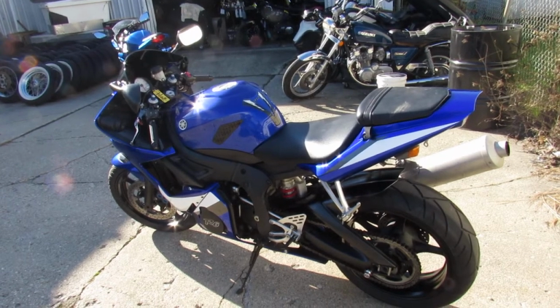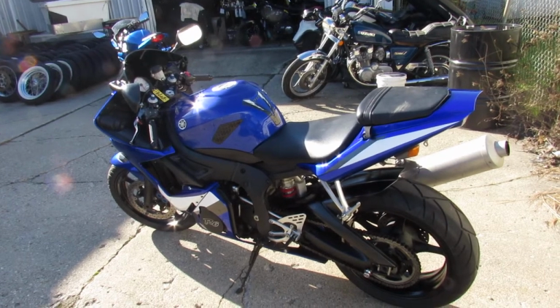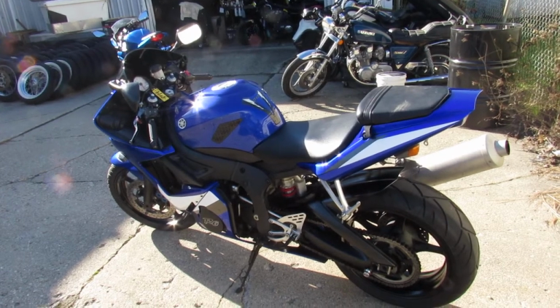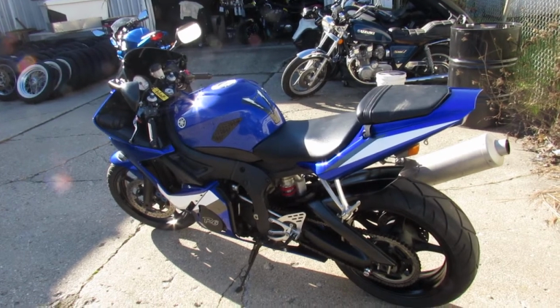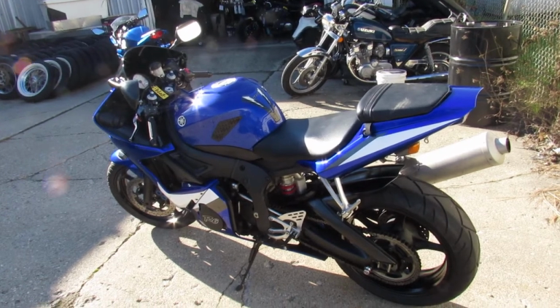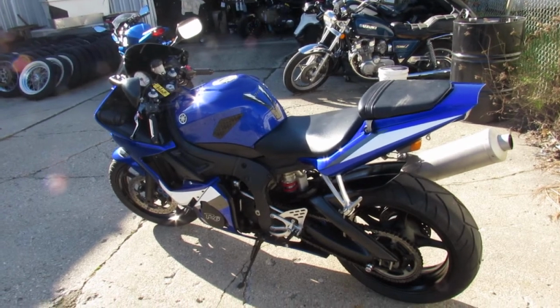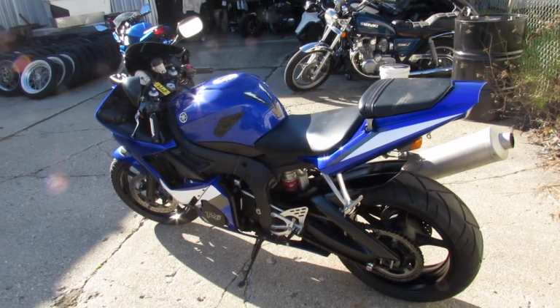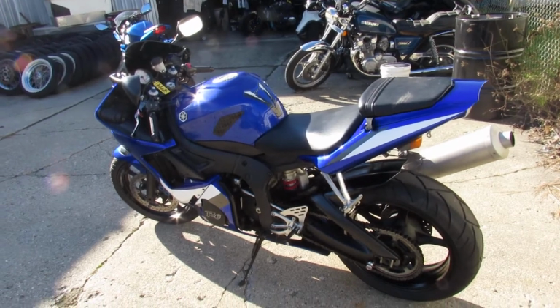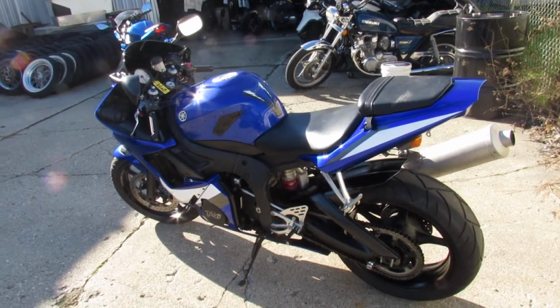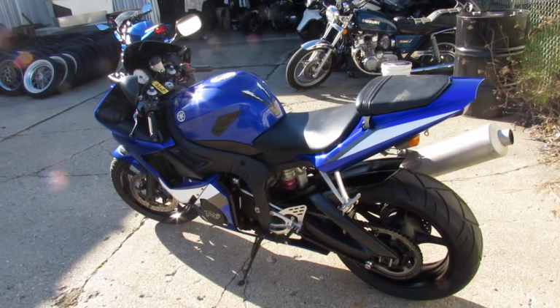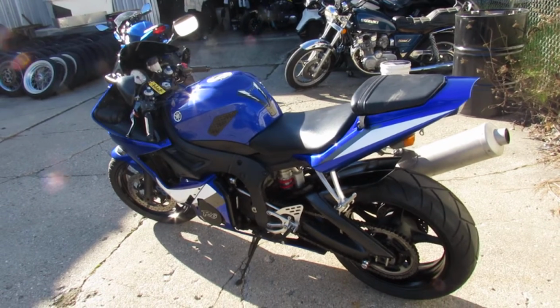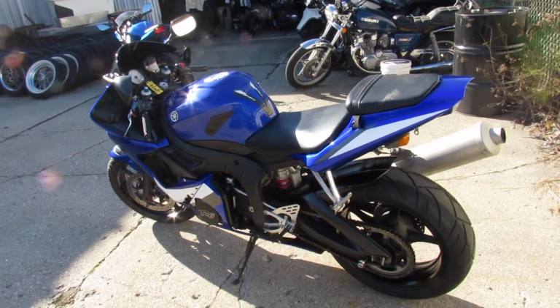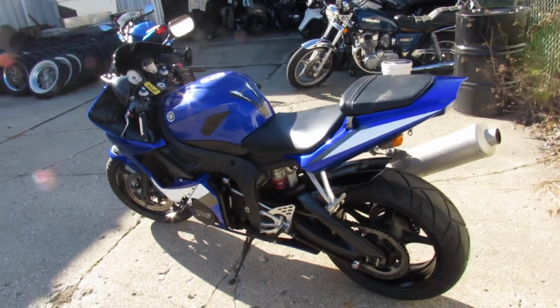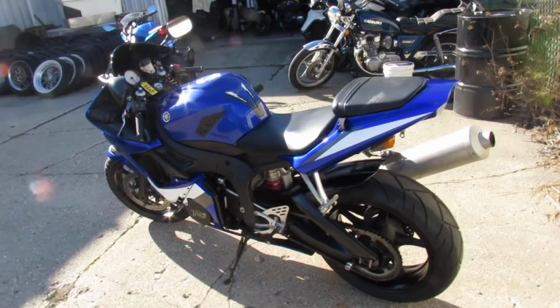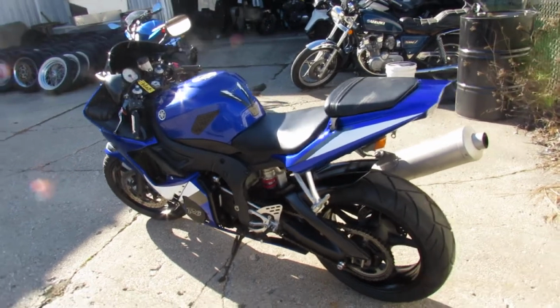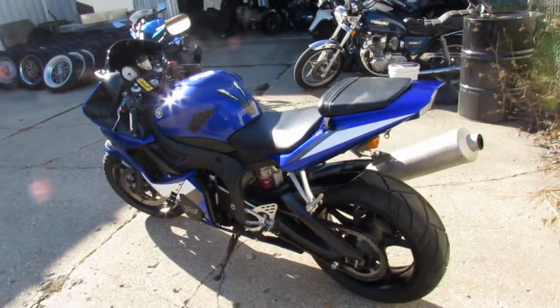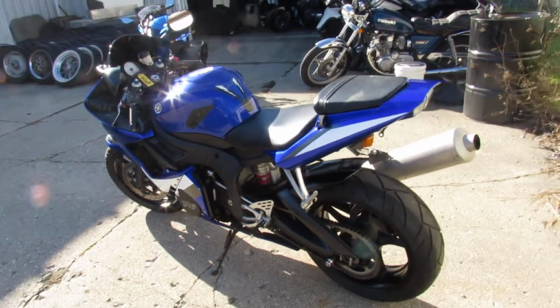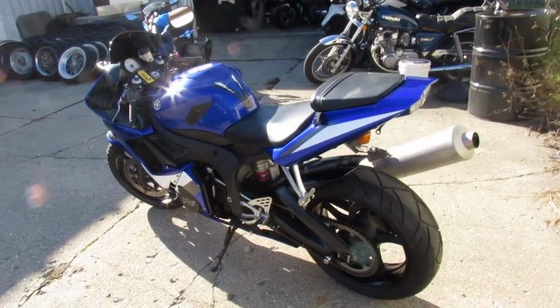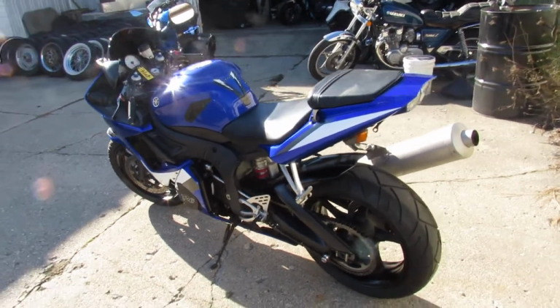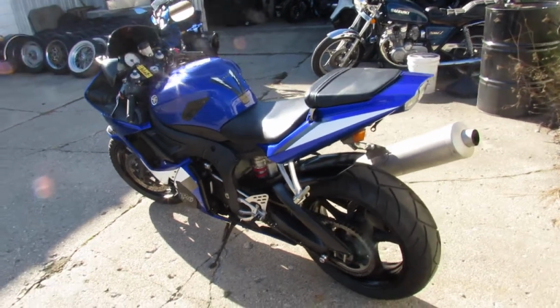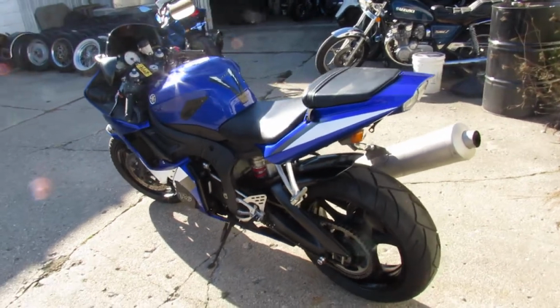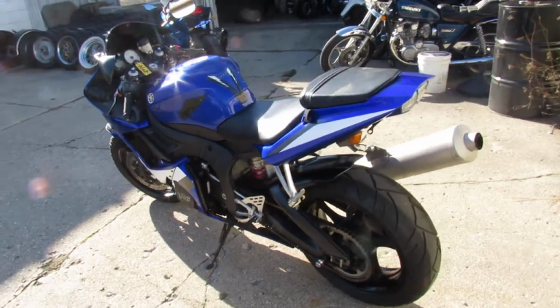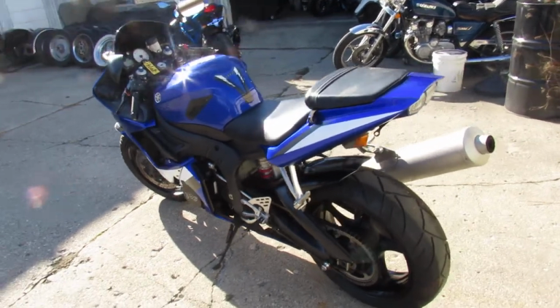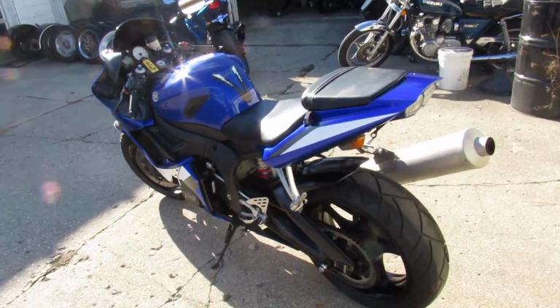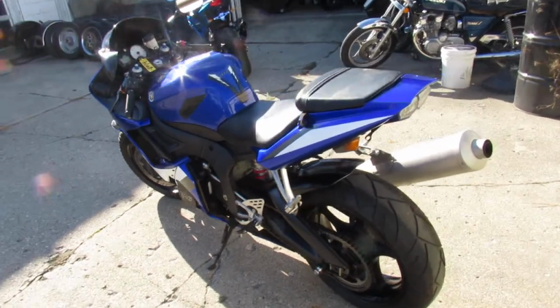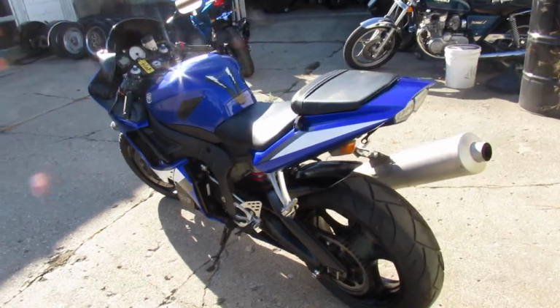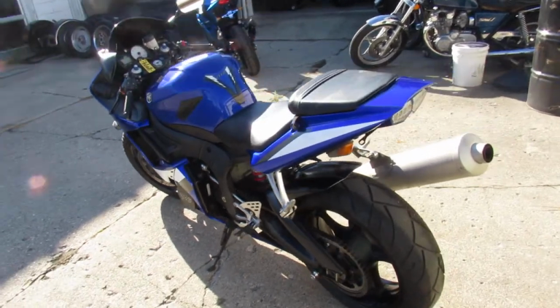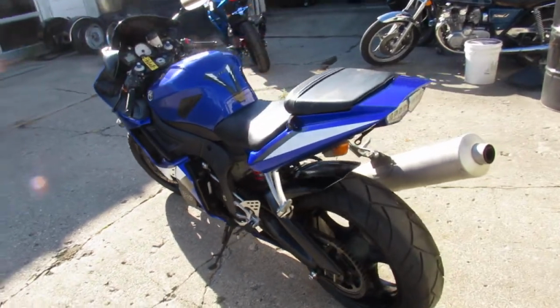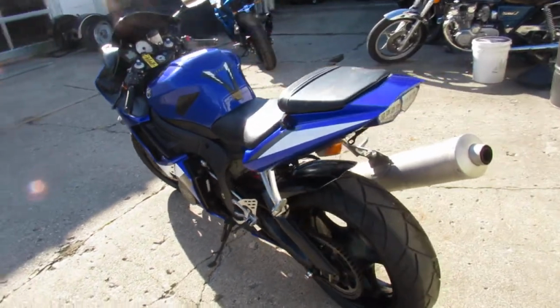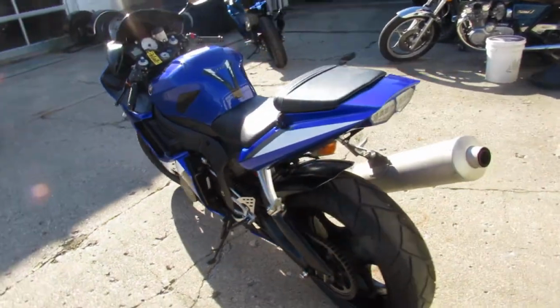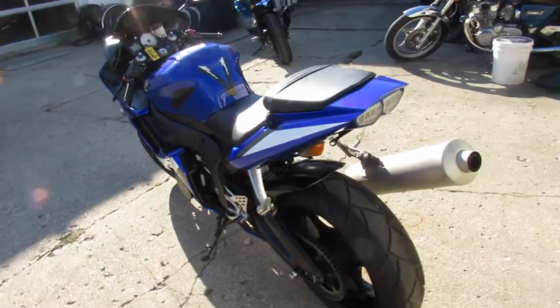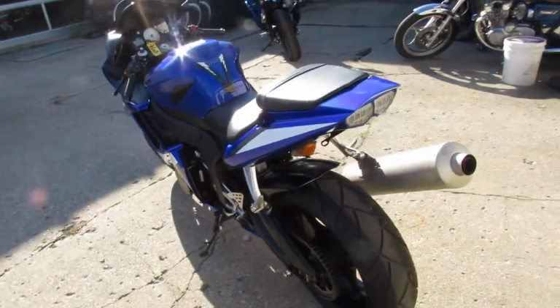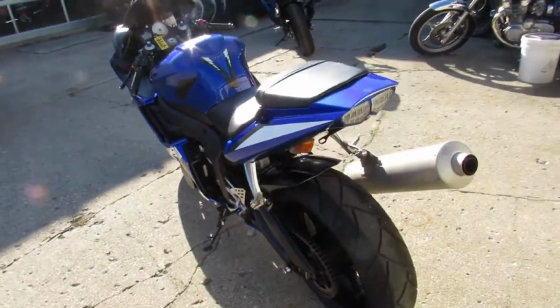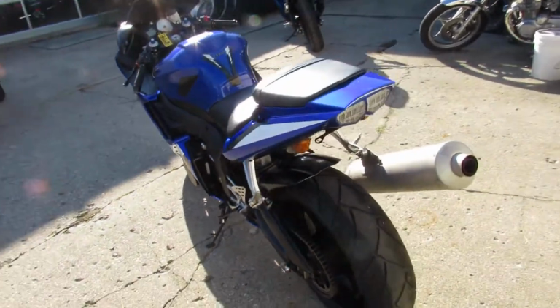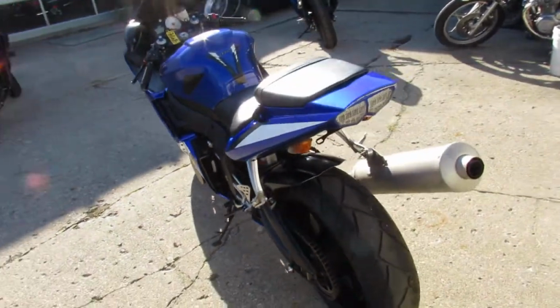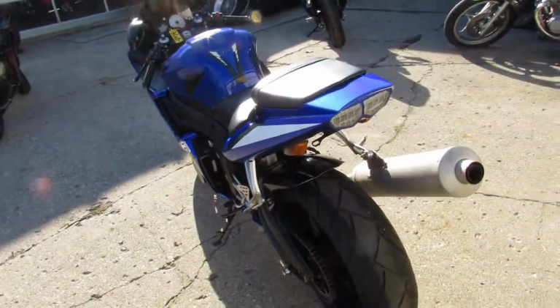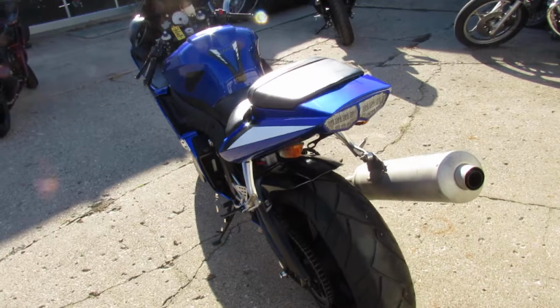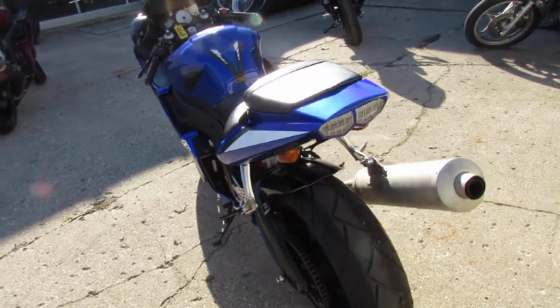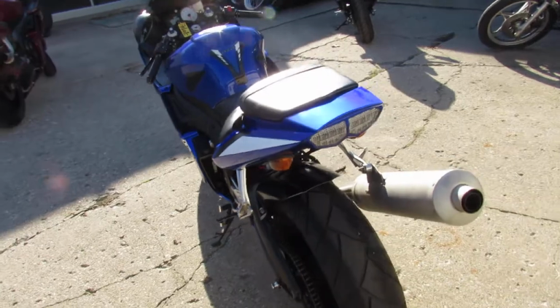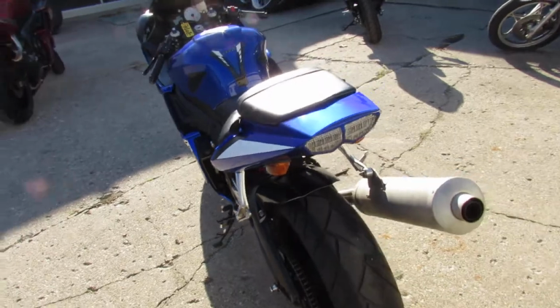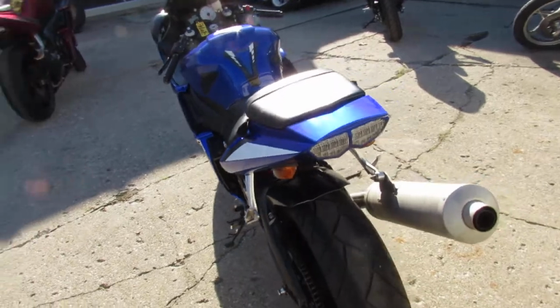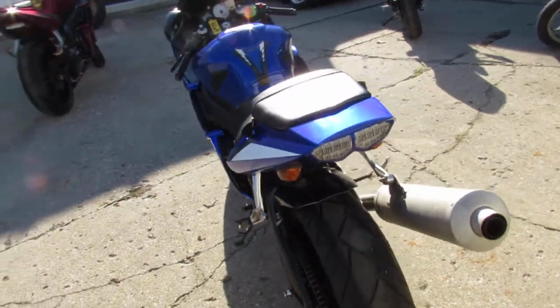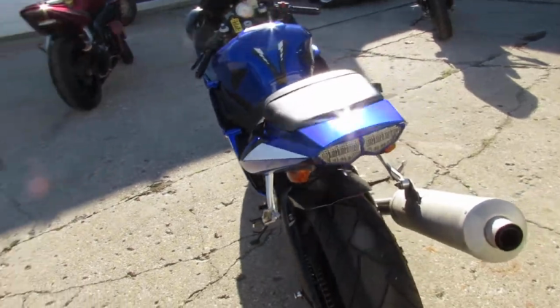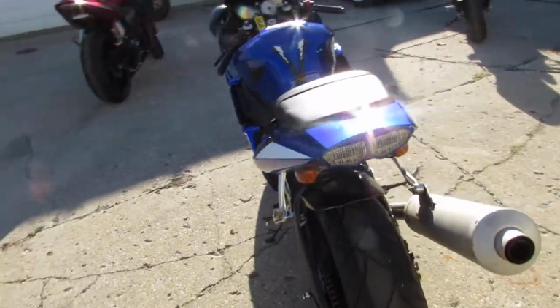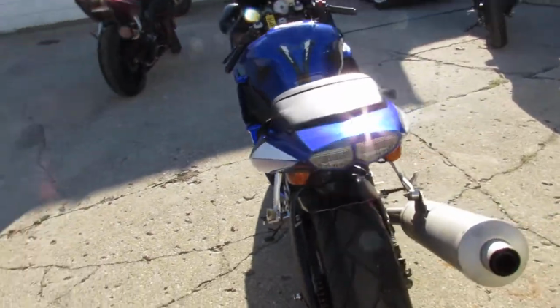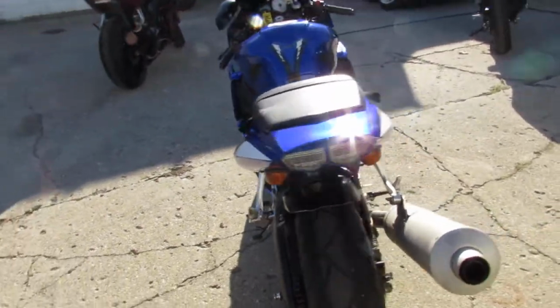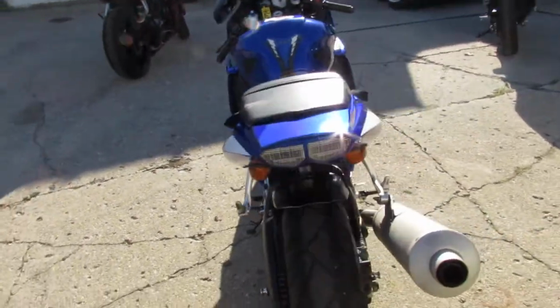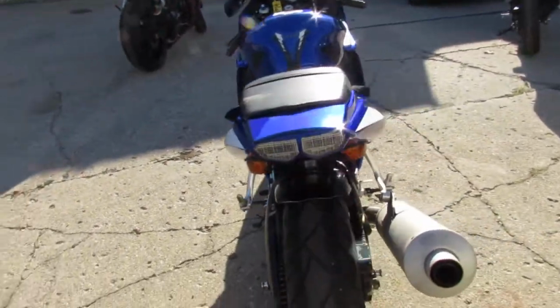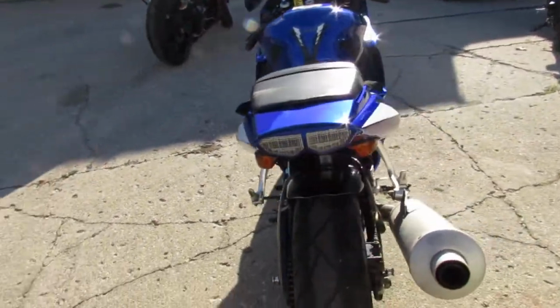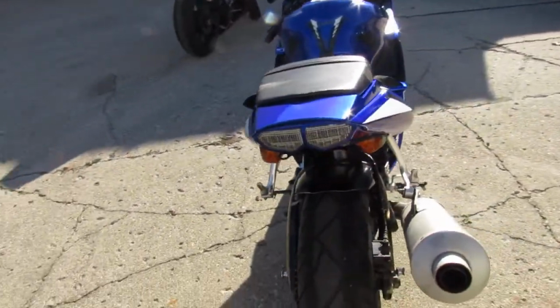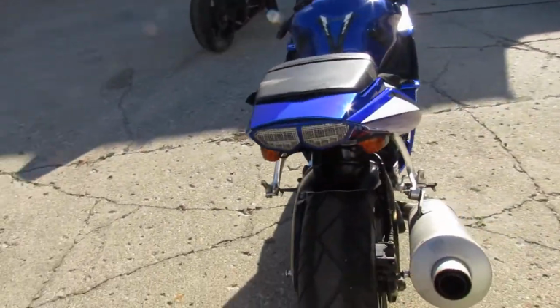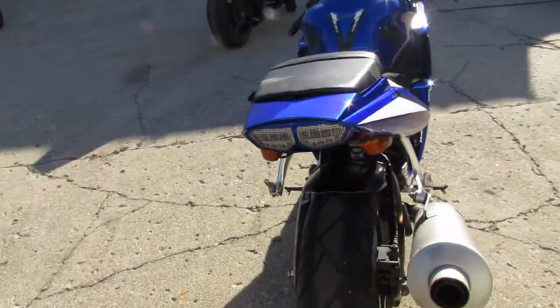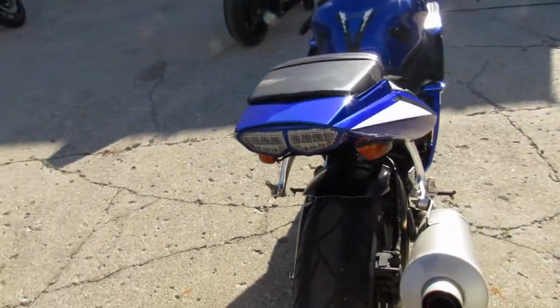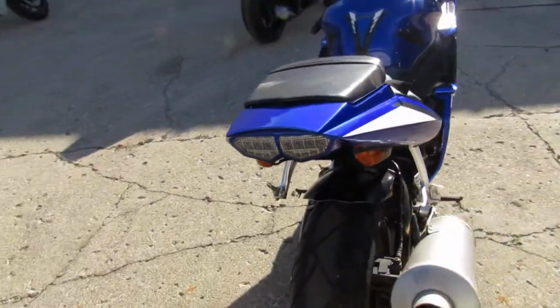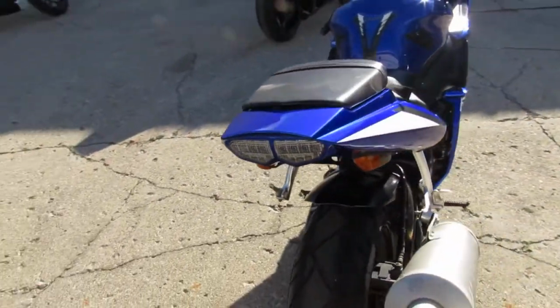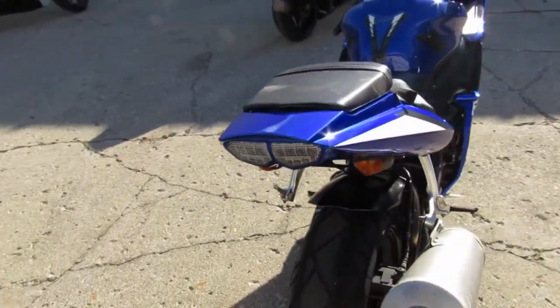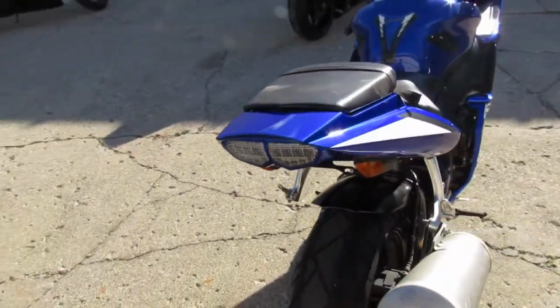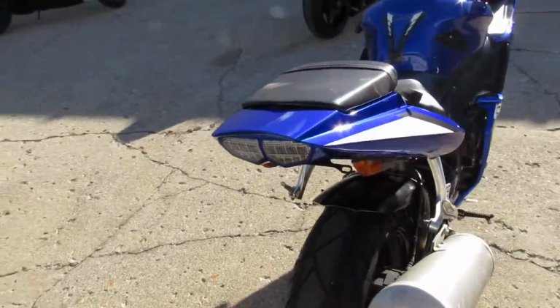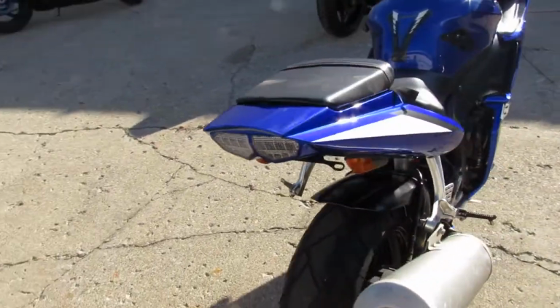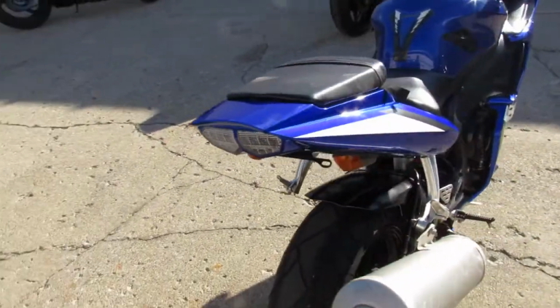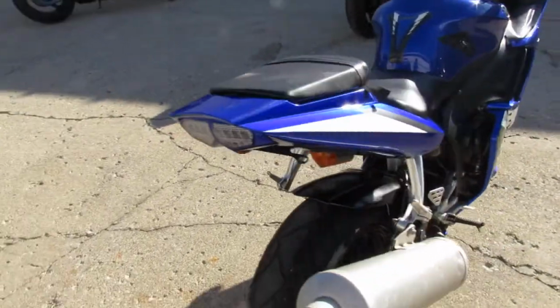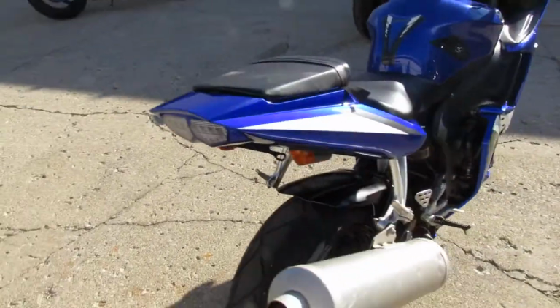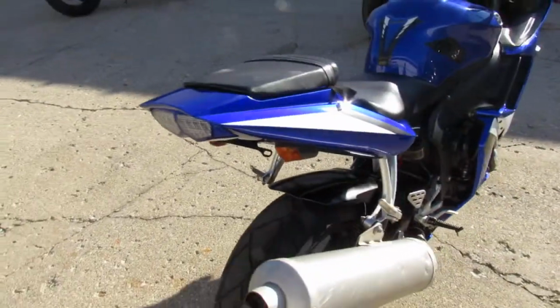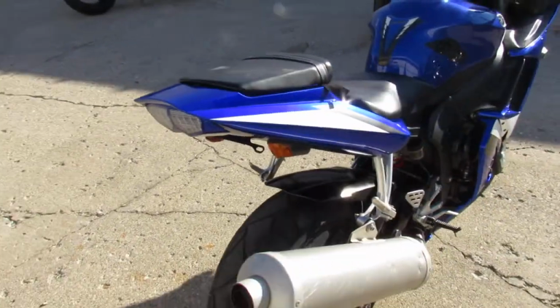Hey guys, ApprovalPowerSports.com here doing some videos. We just got a bunch of sport bikes in, we're going to get them up as fast as we can.